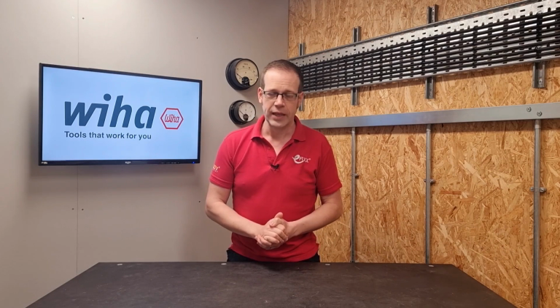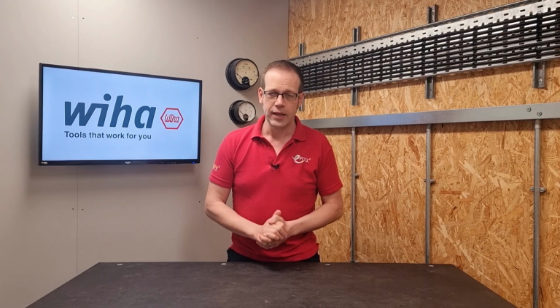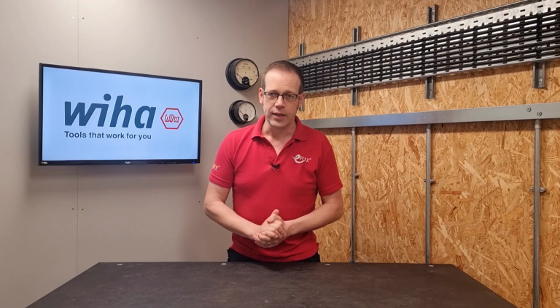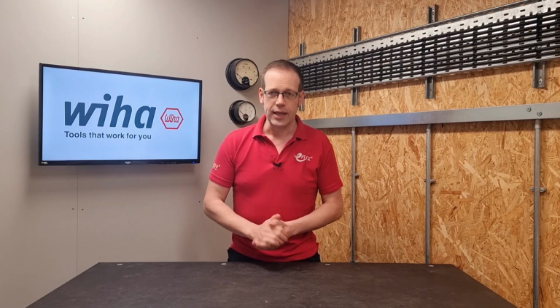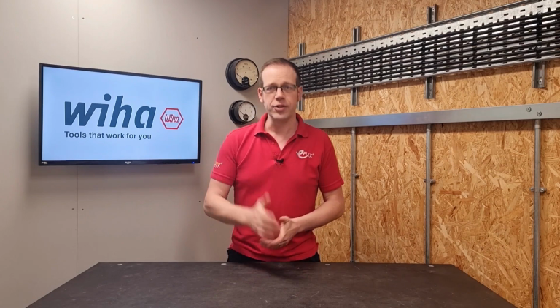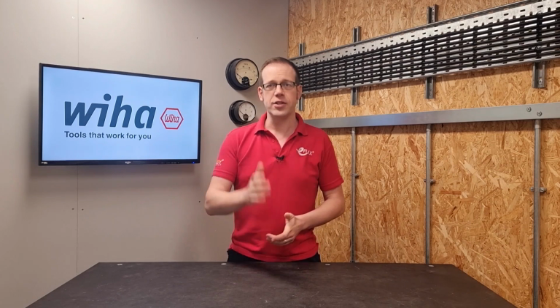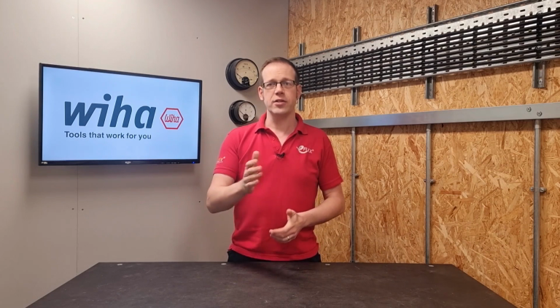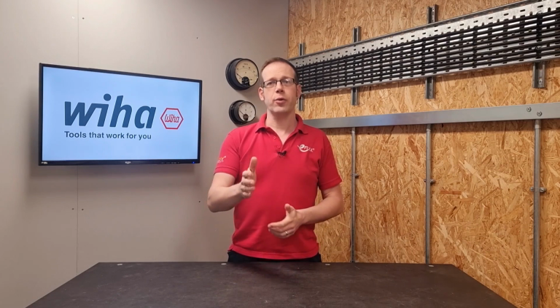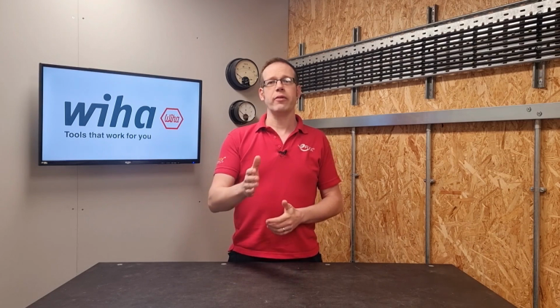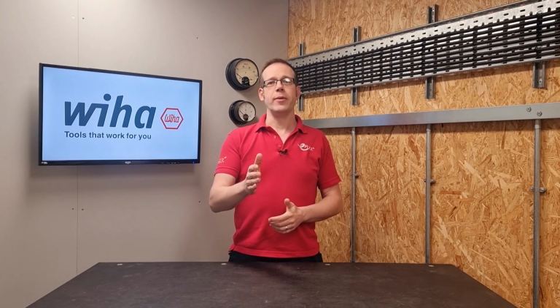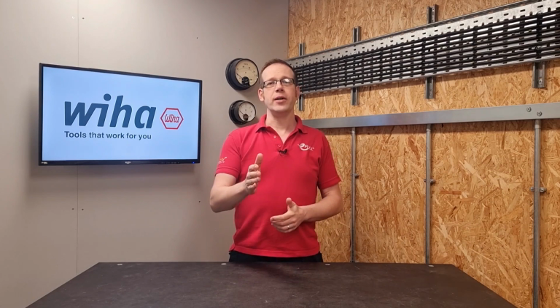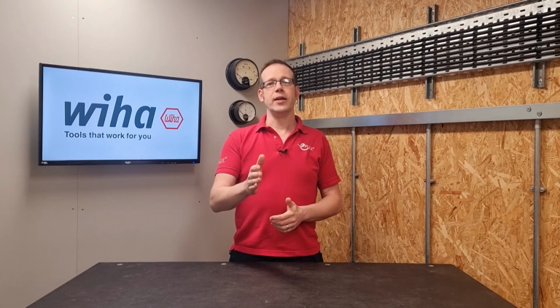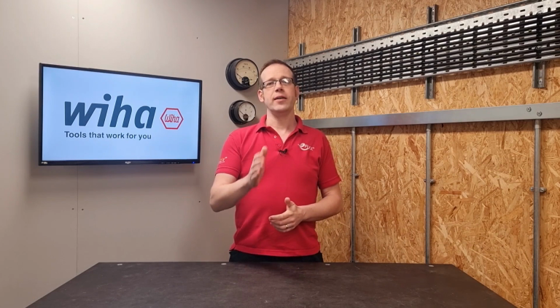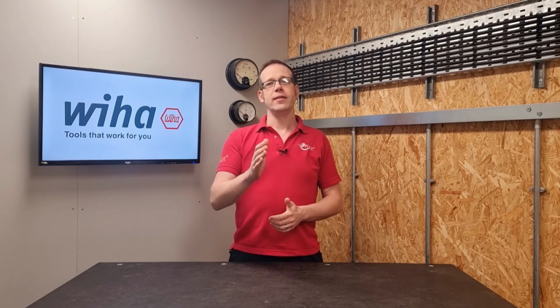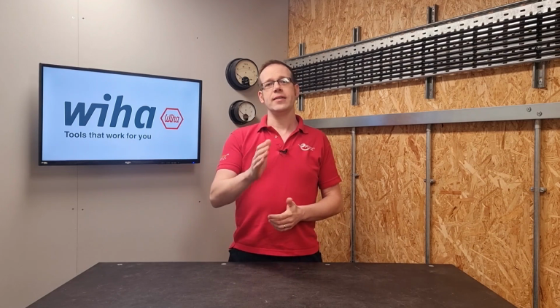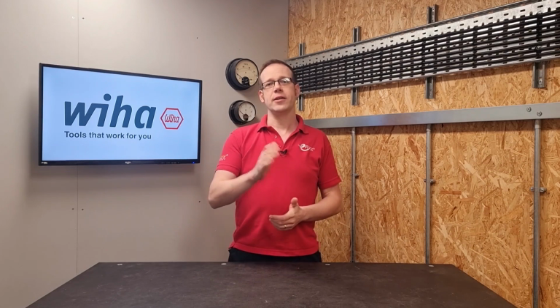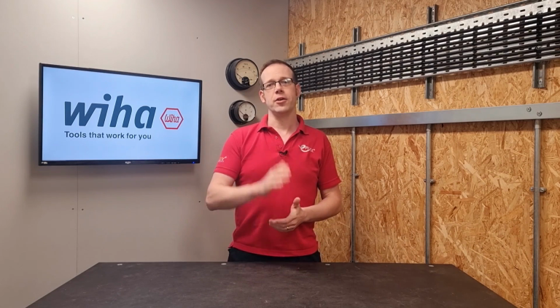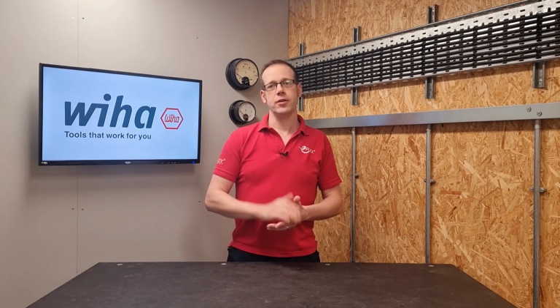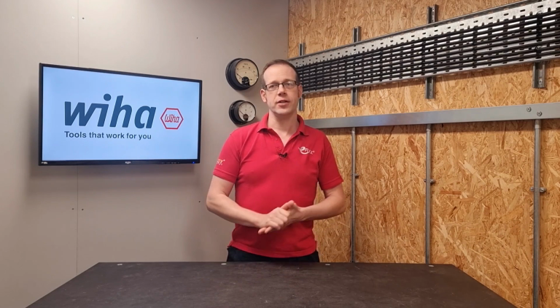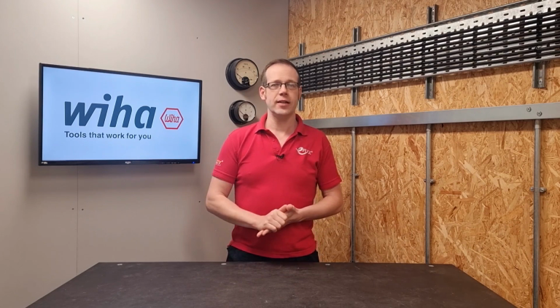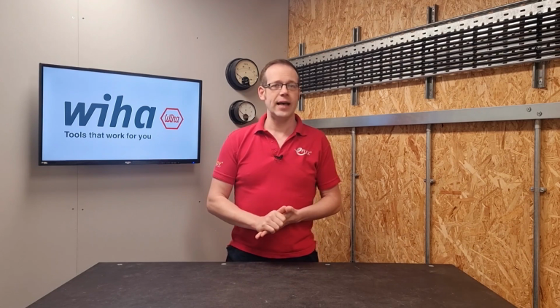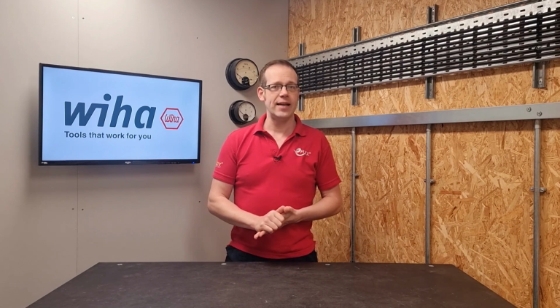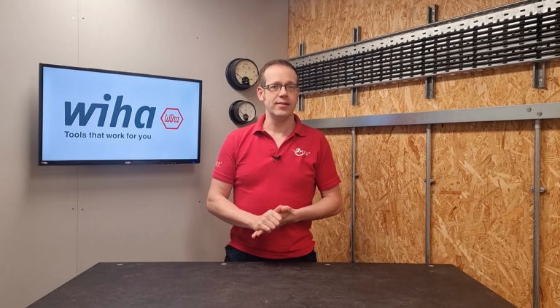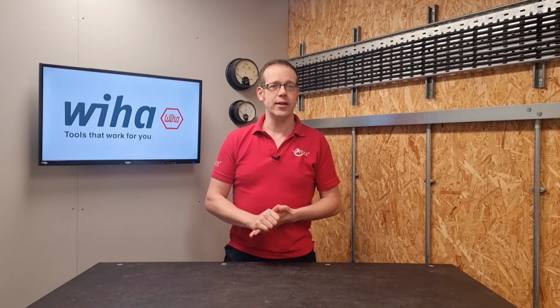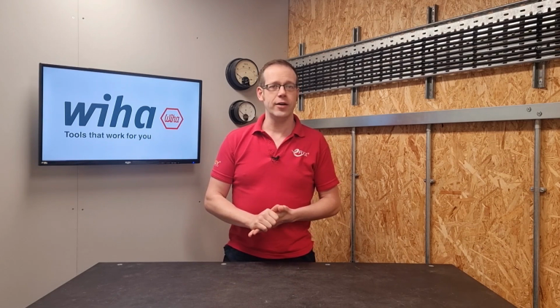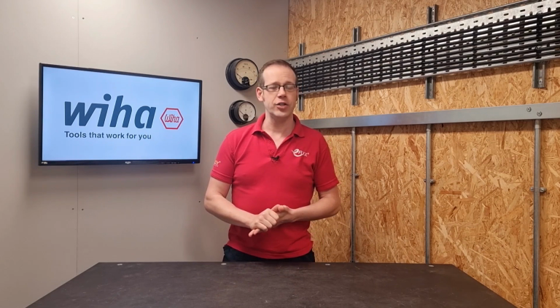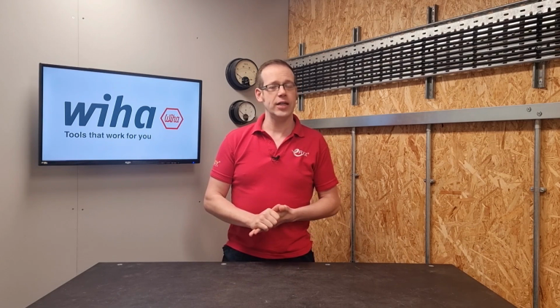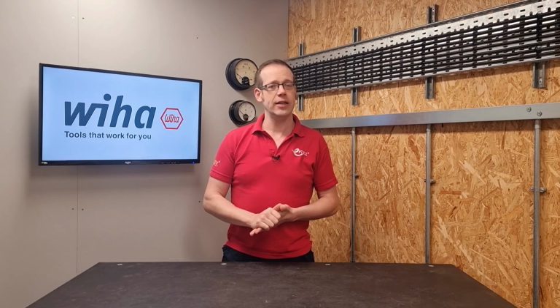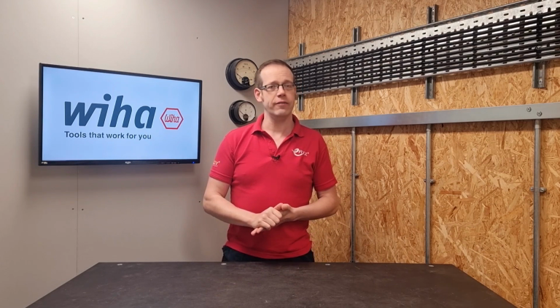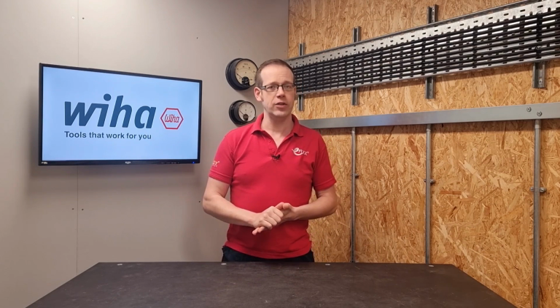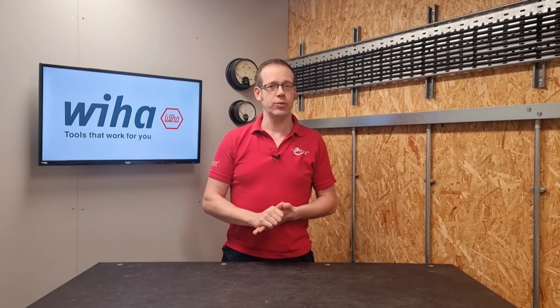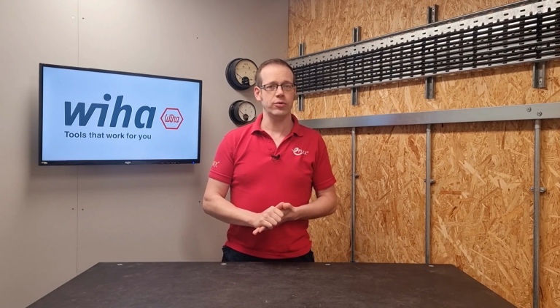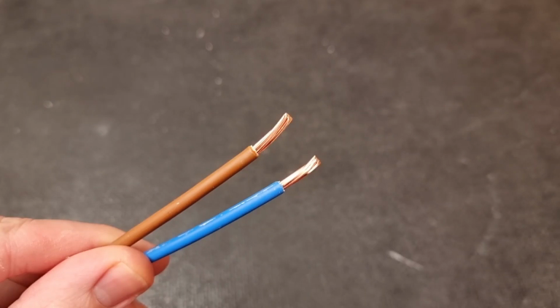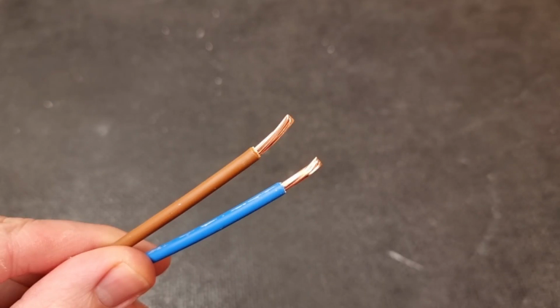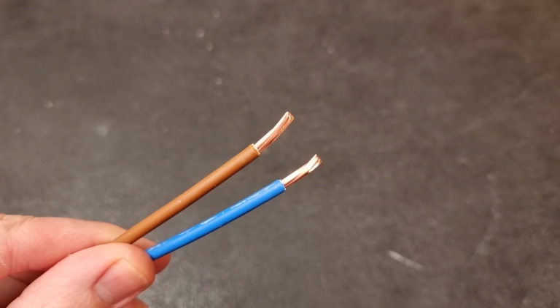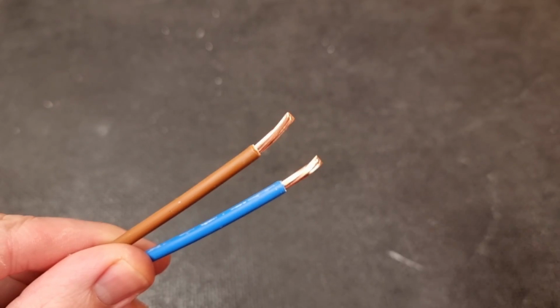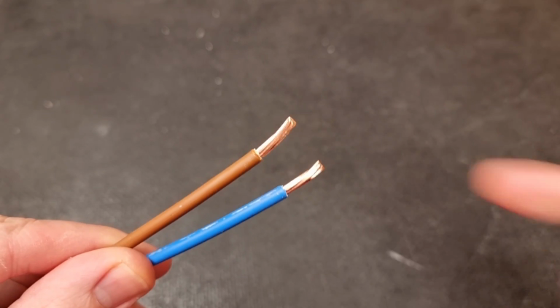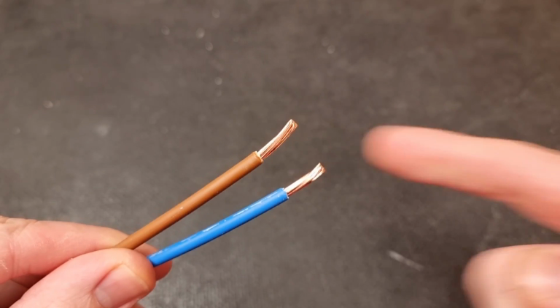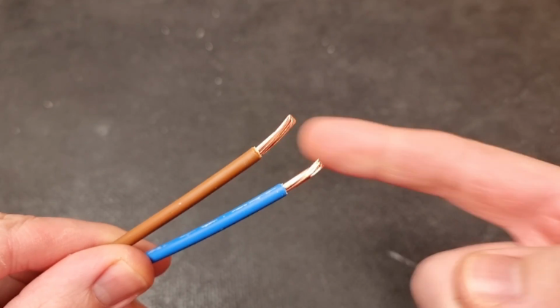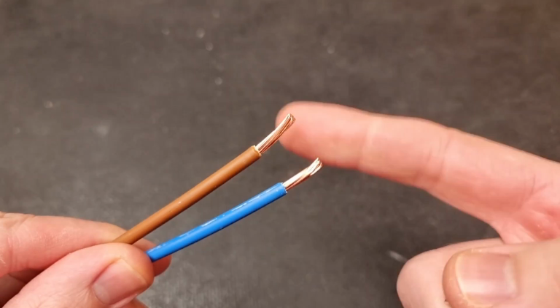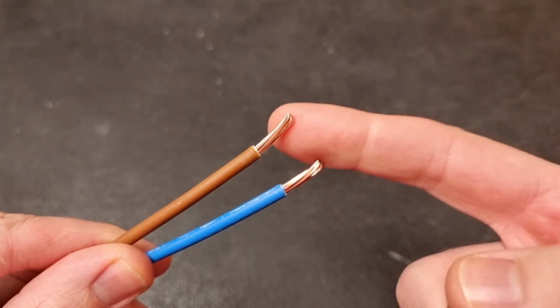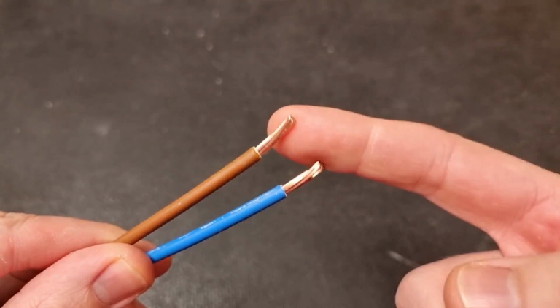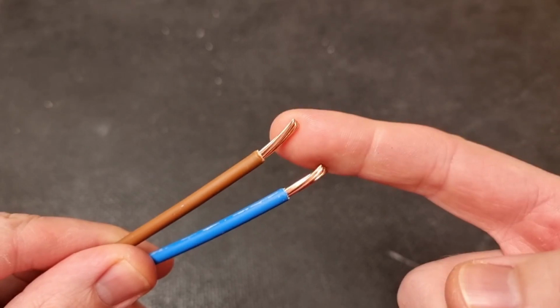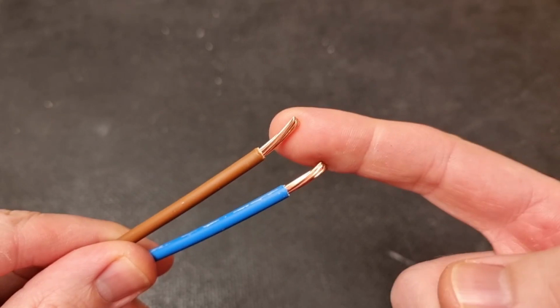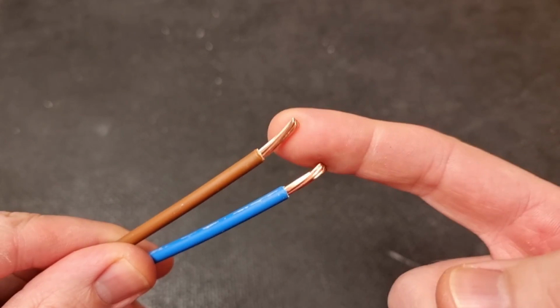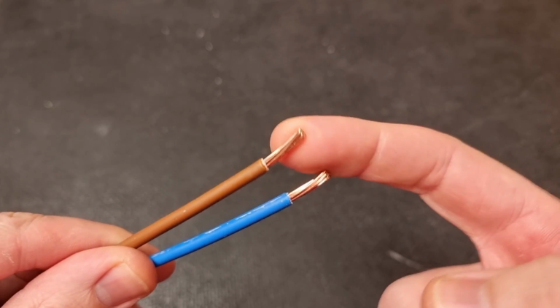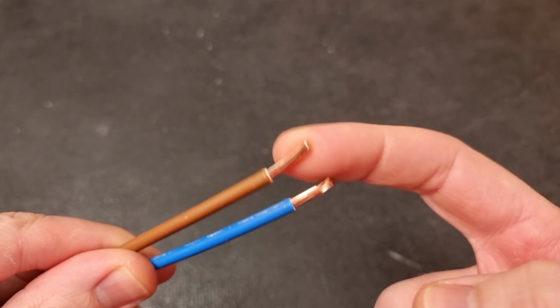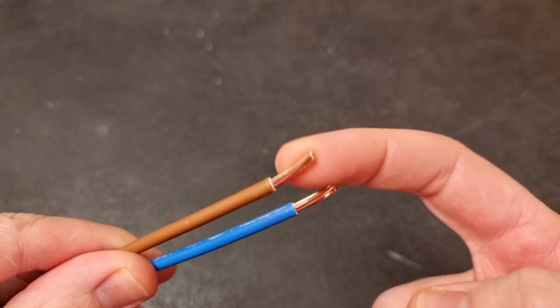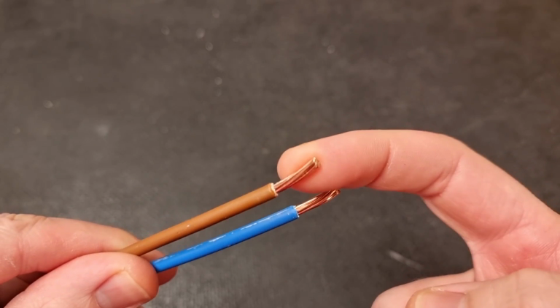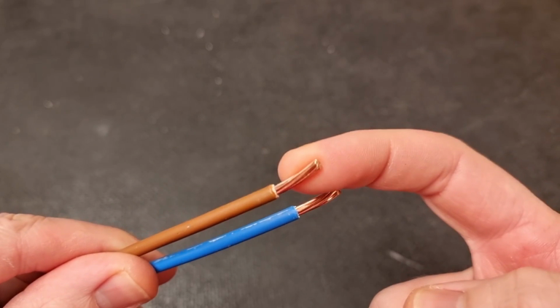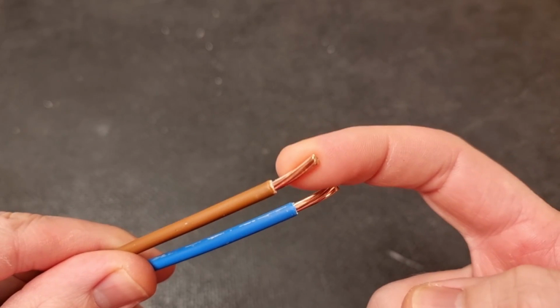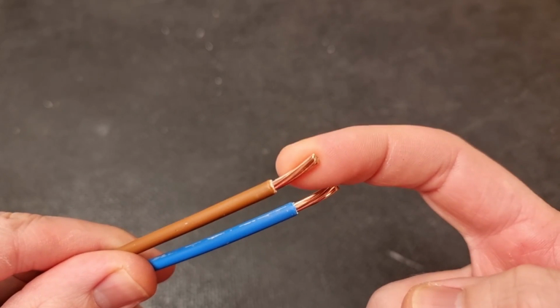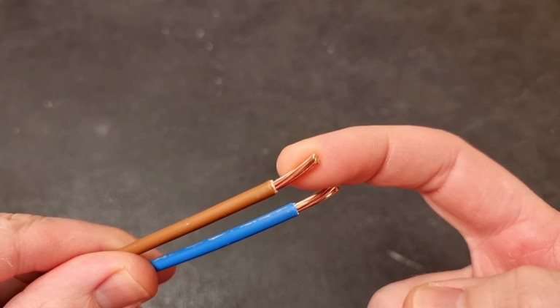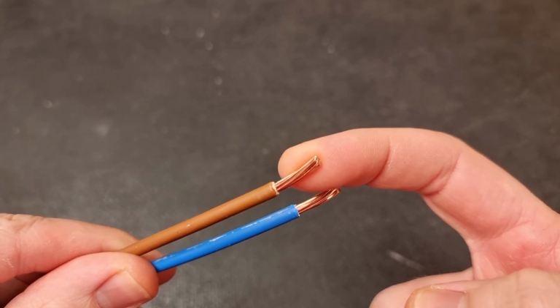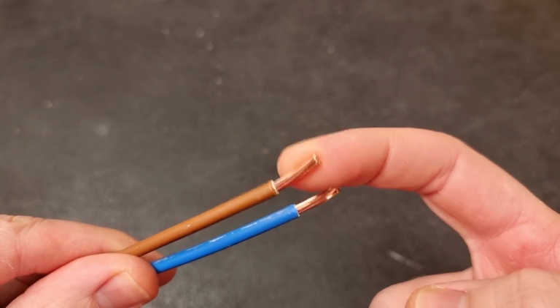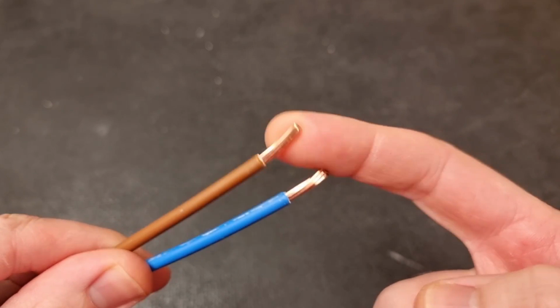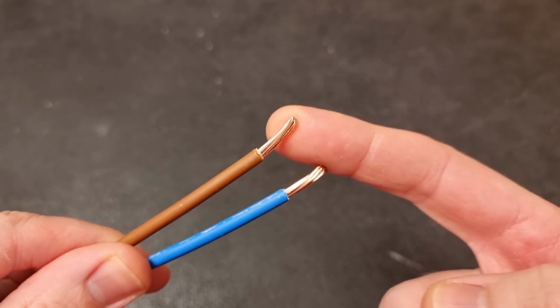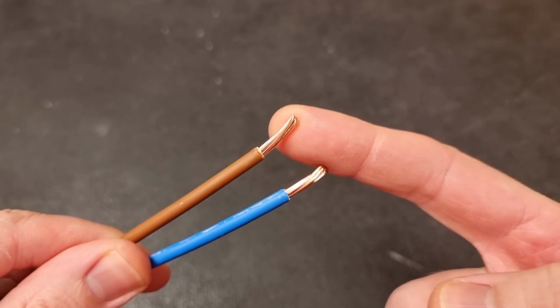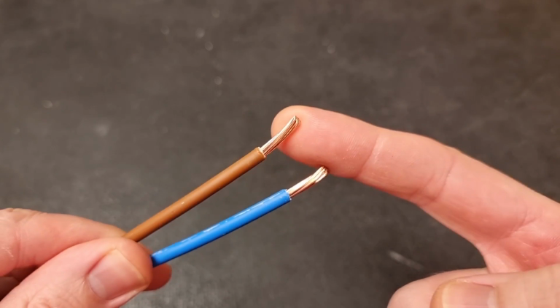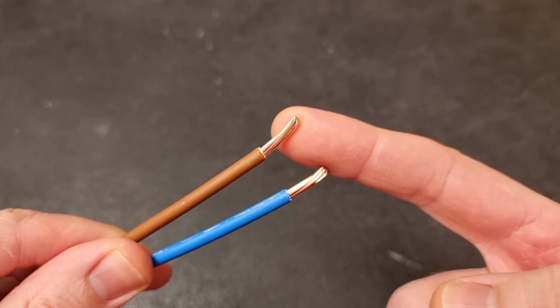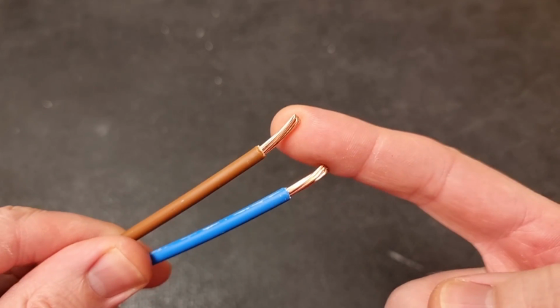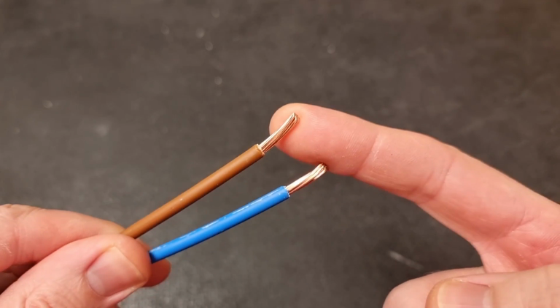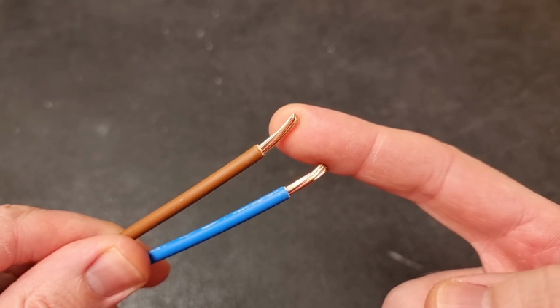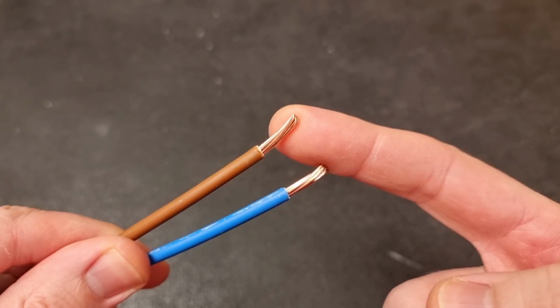Just as a quick reminder, a Class 2 conductor is one that has large individual strands — for example, like a 6mm twin and CPC cable for a cooker.